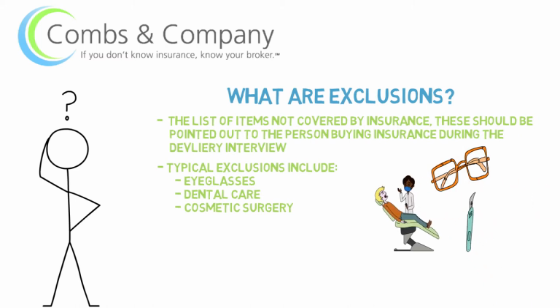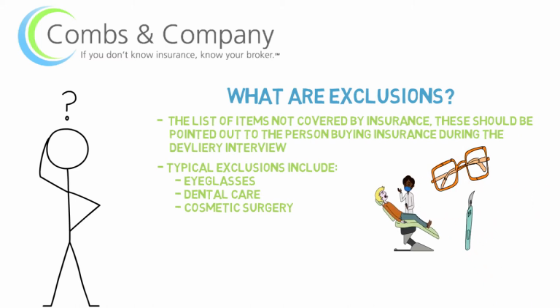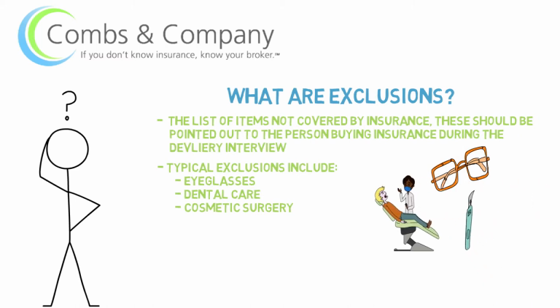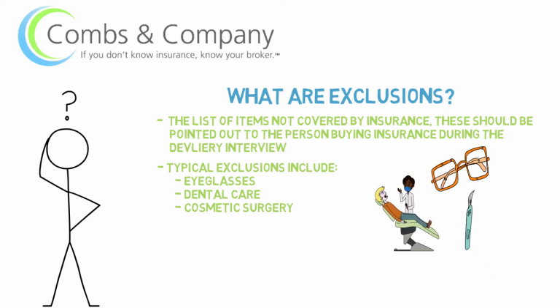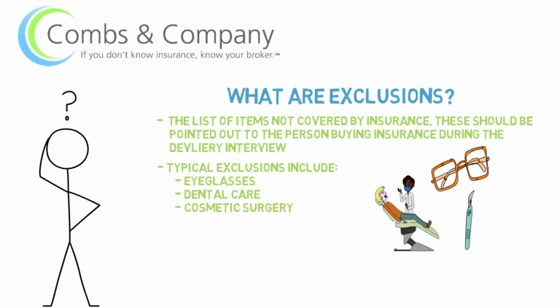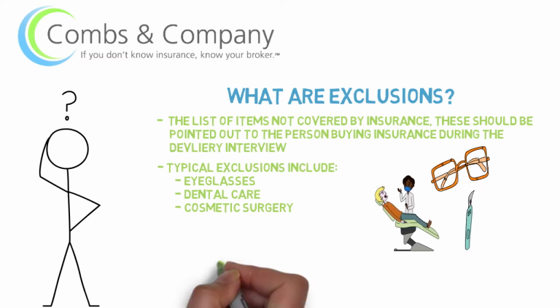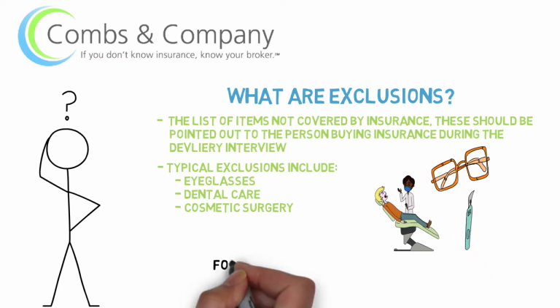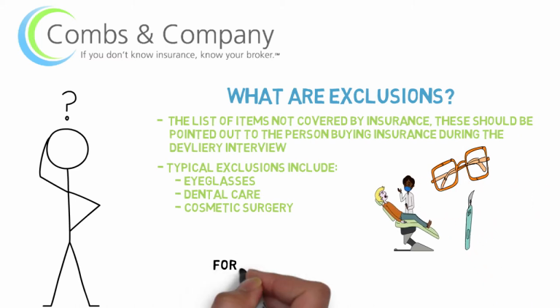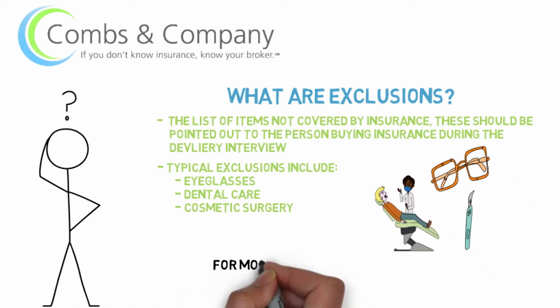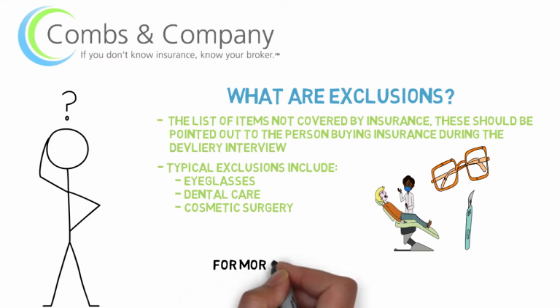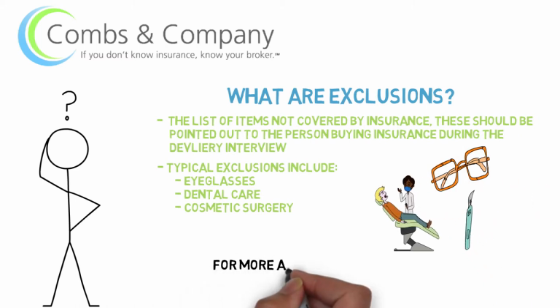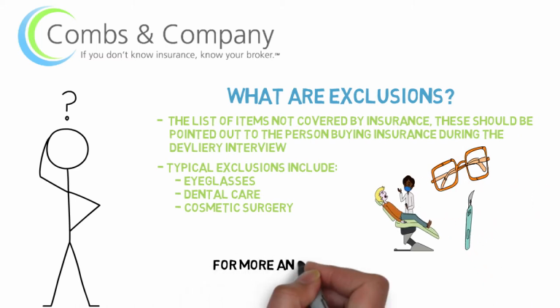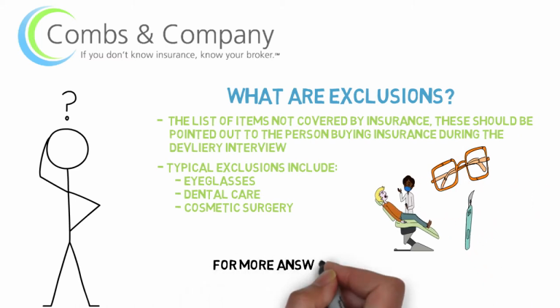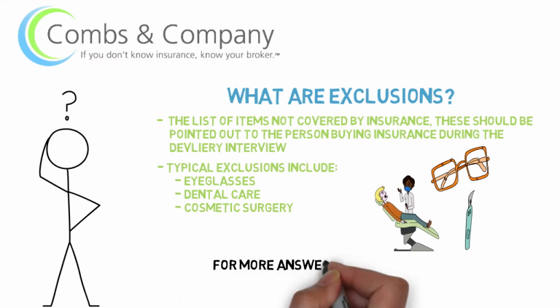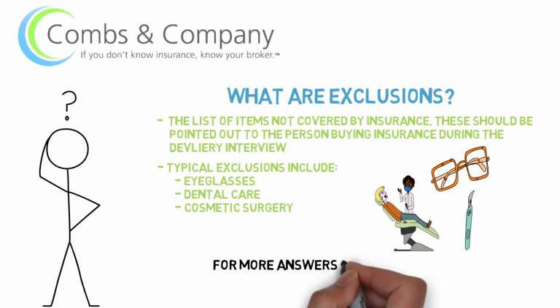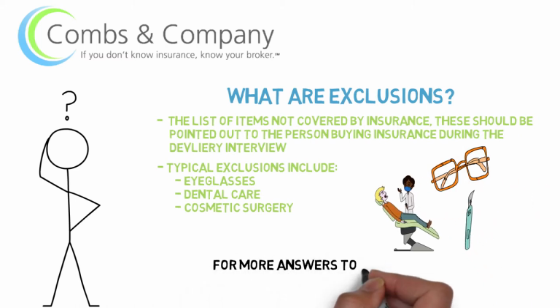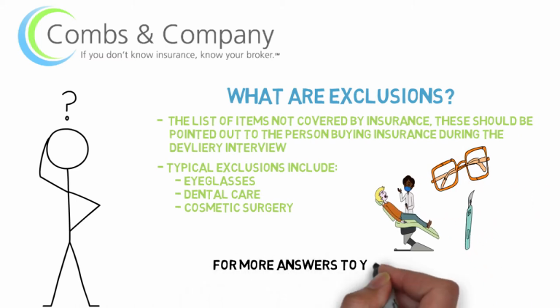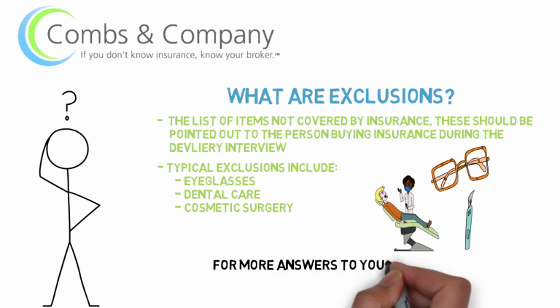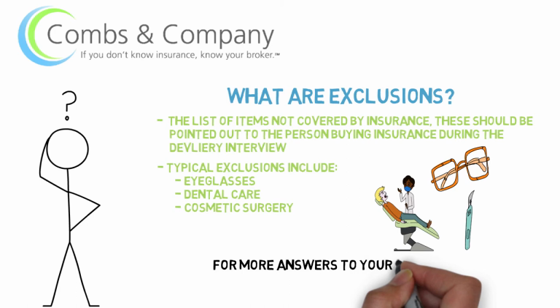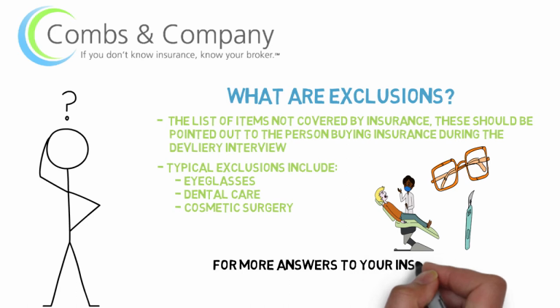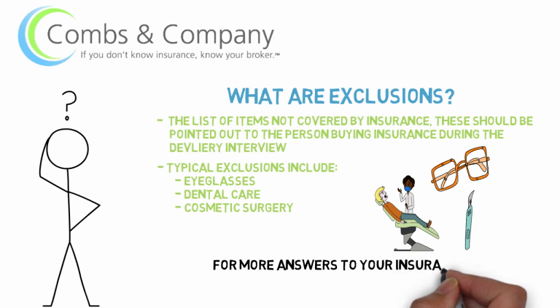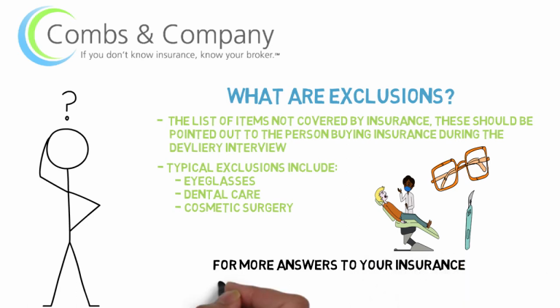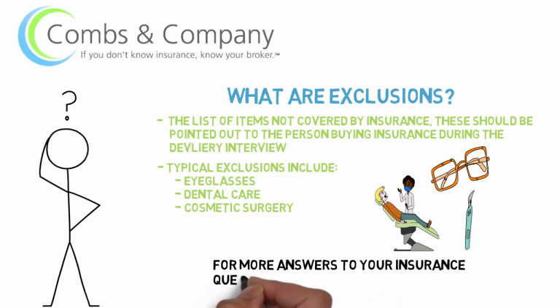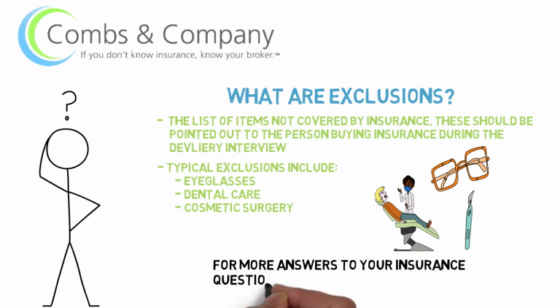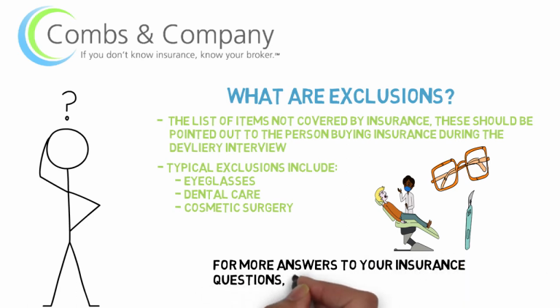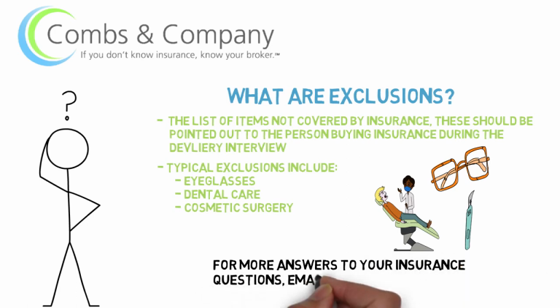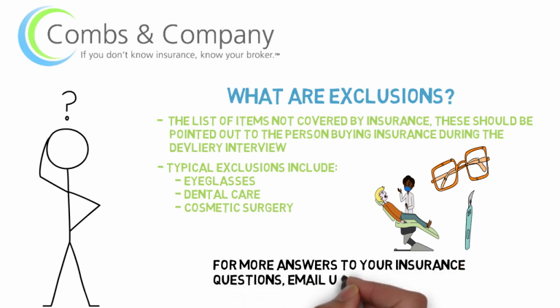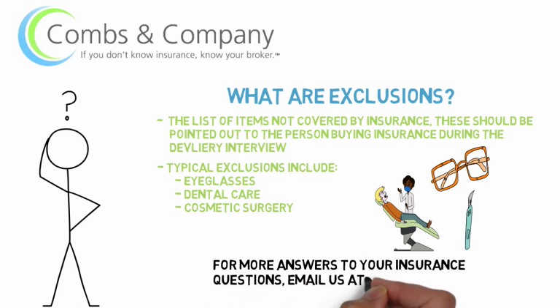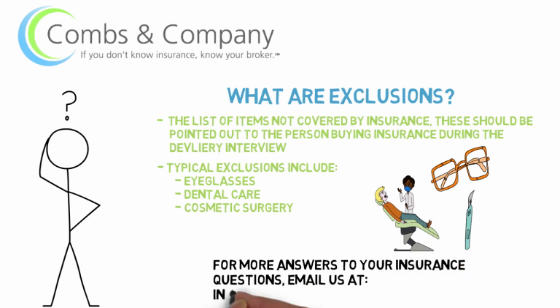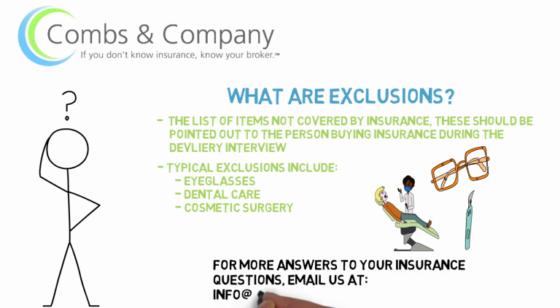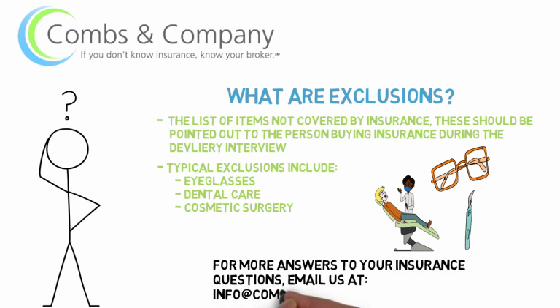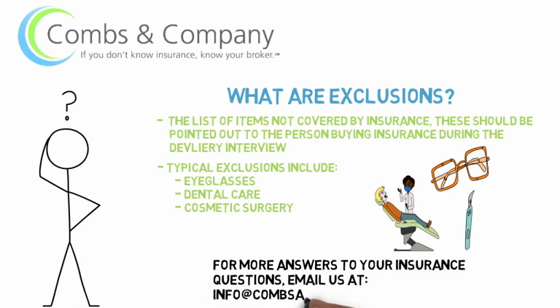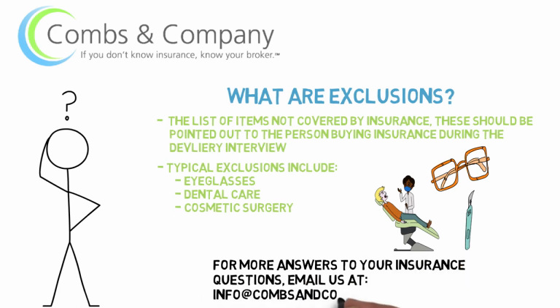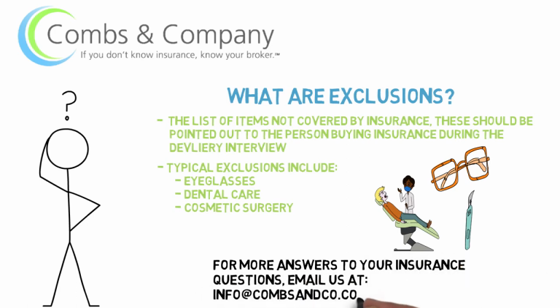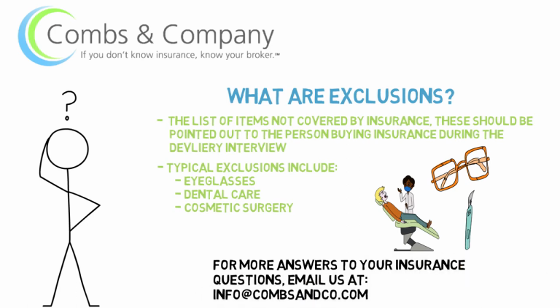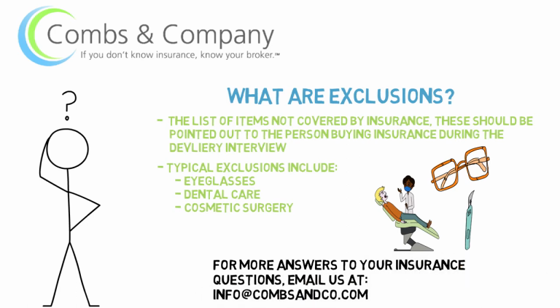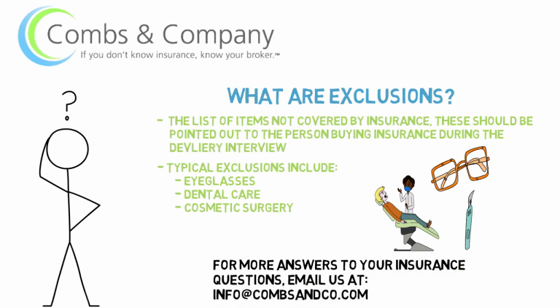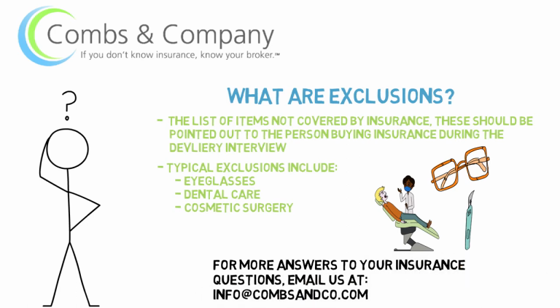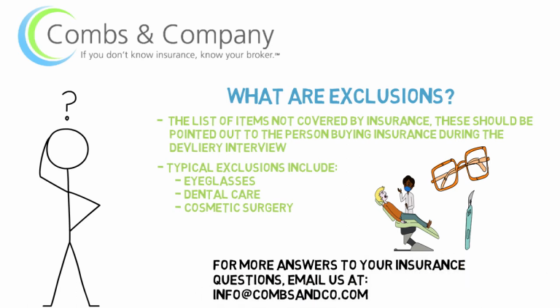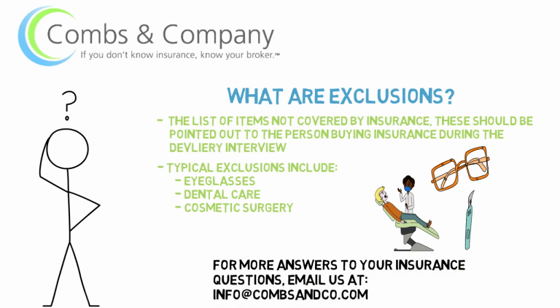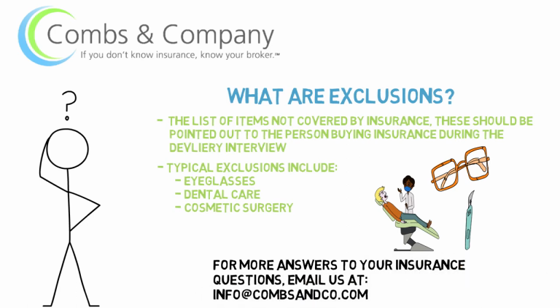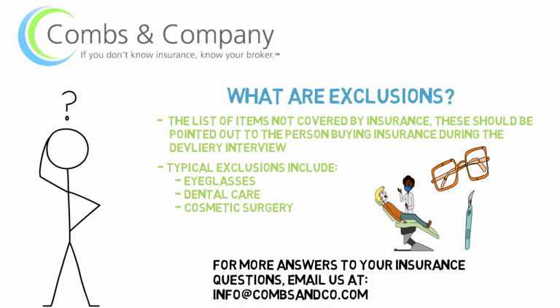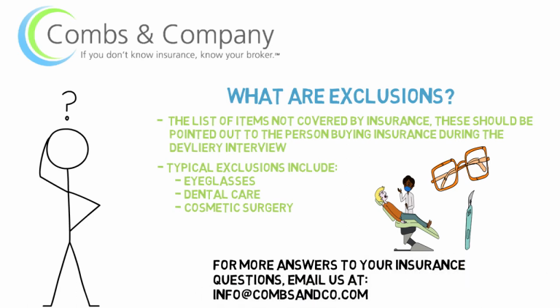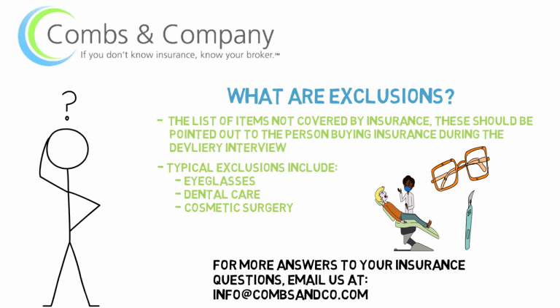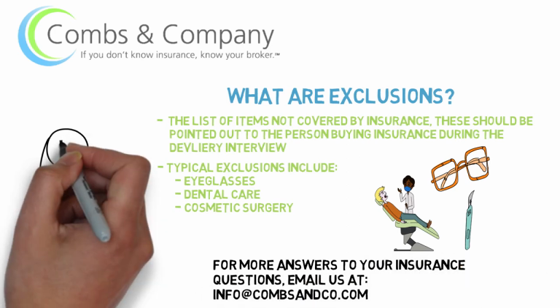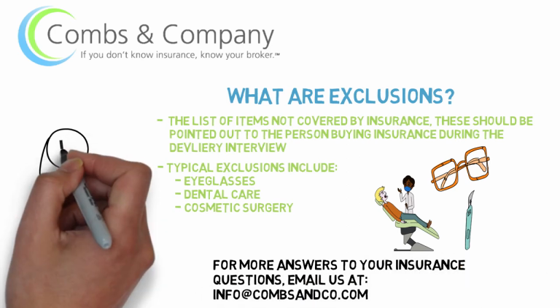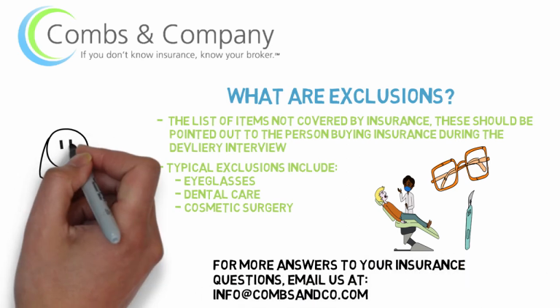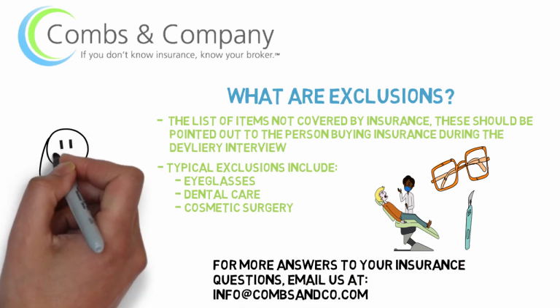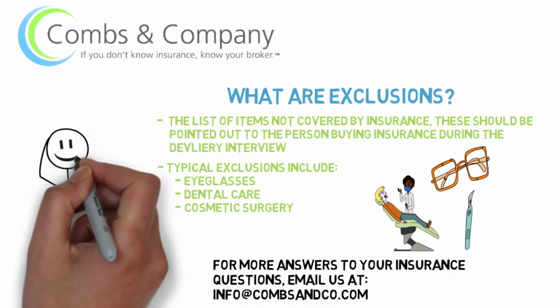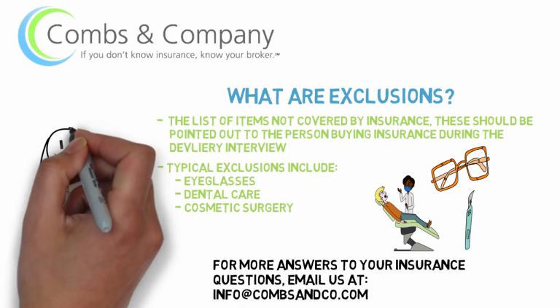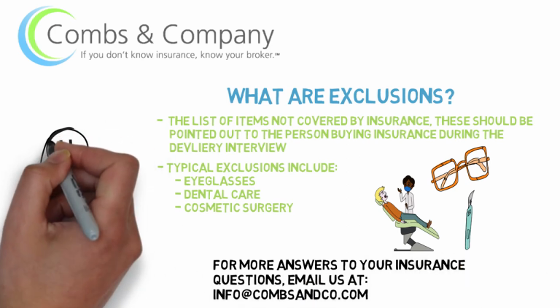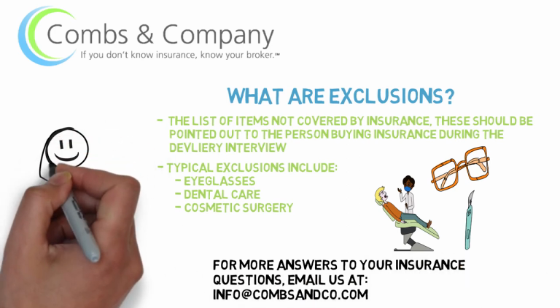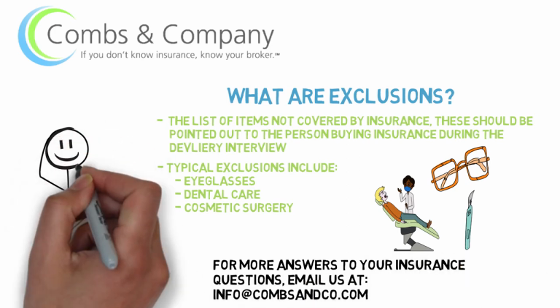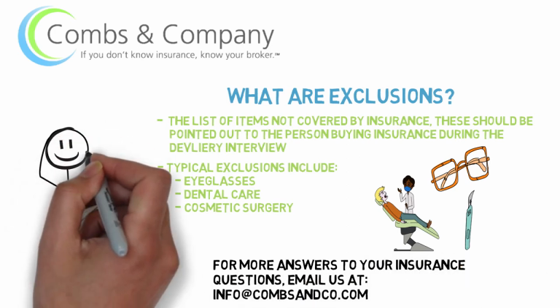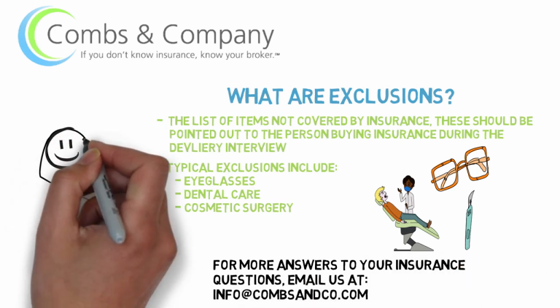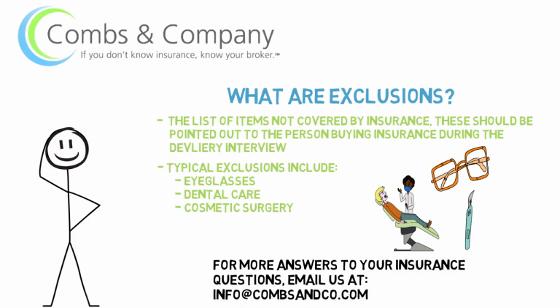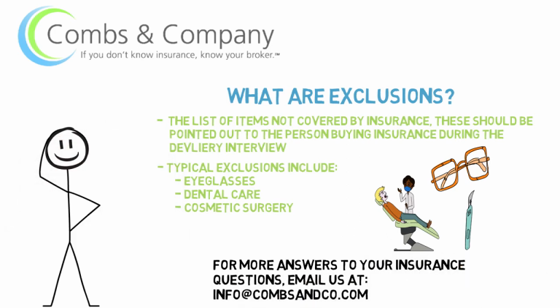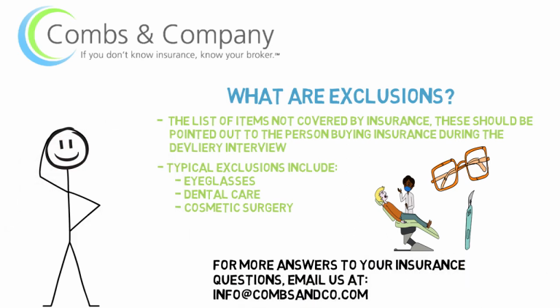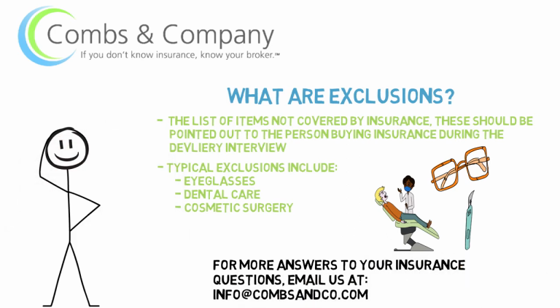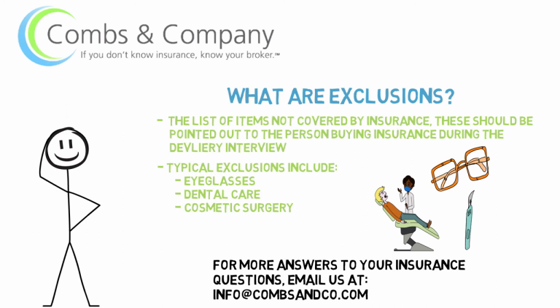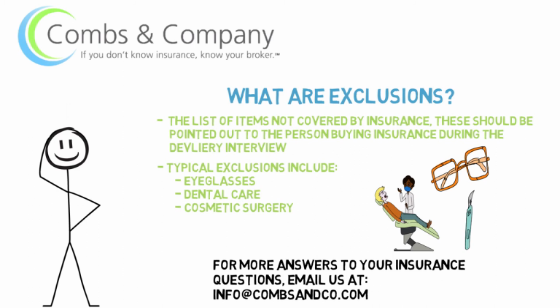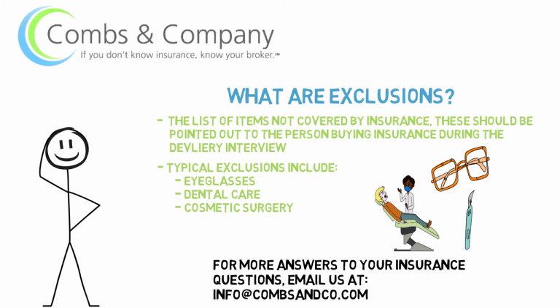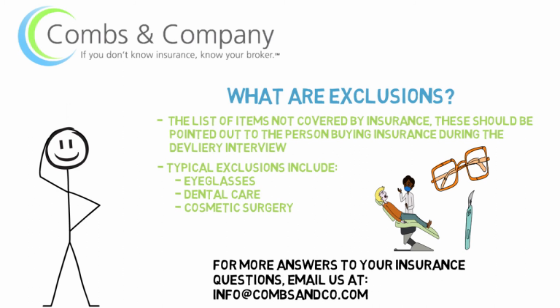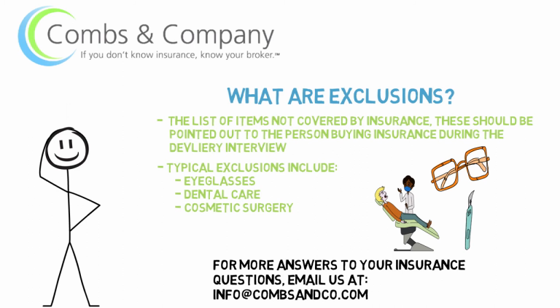For more answers to your insurance questions, send us an email at info@combsandco.com with your question and we'll be sure to provide an answer.